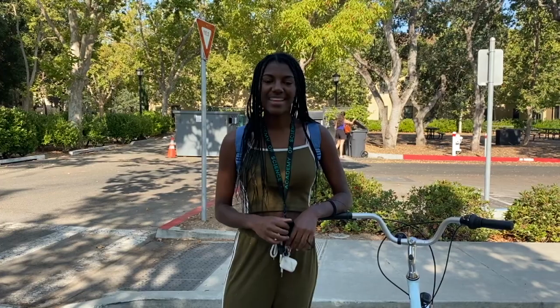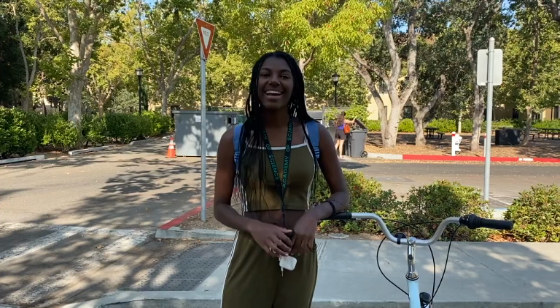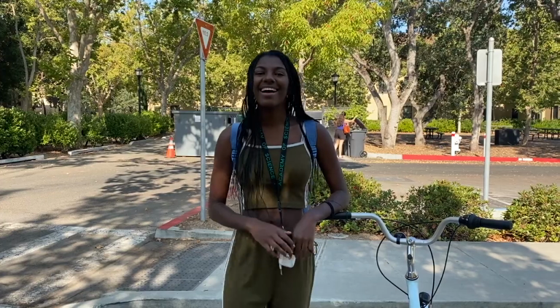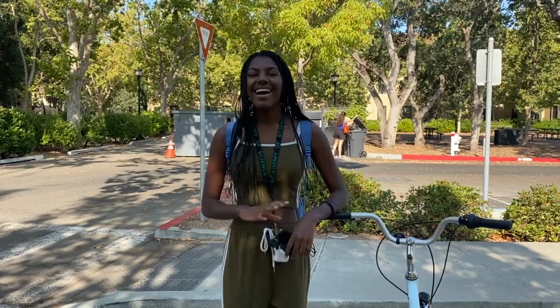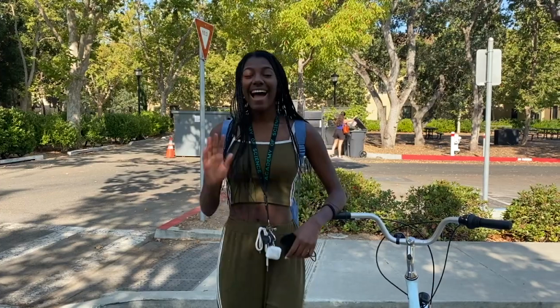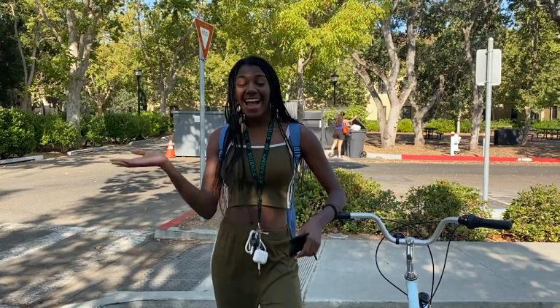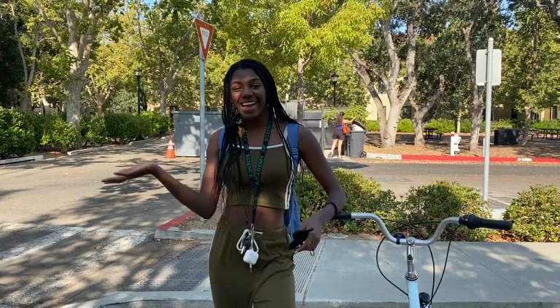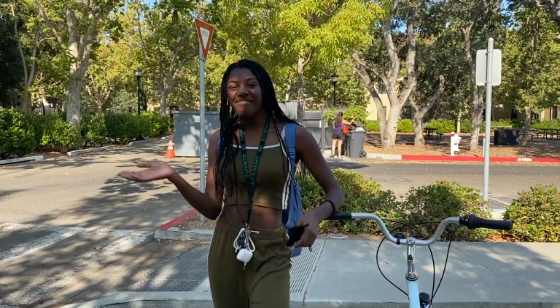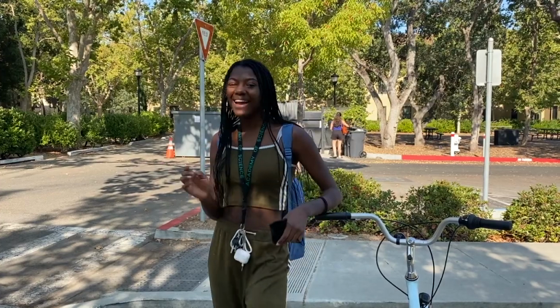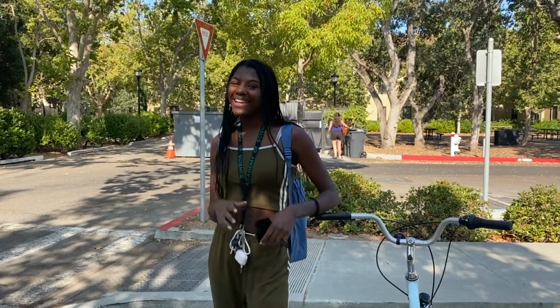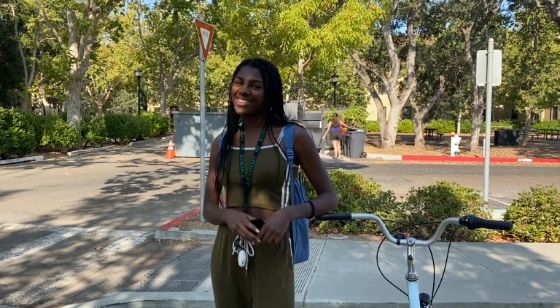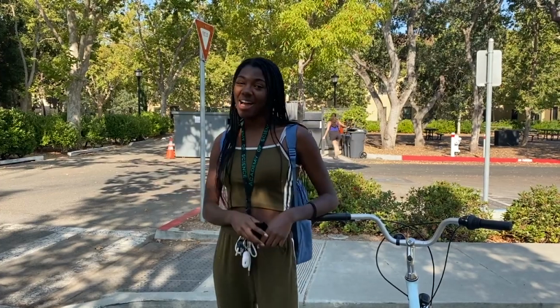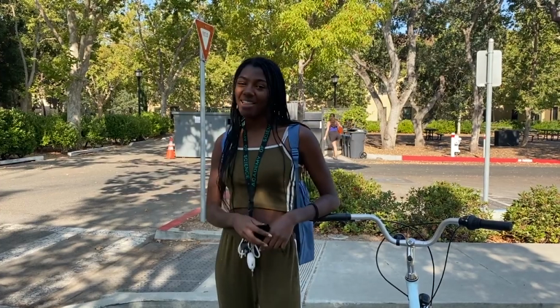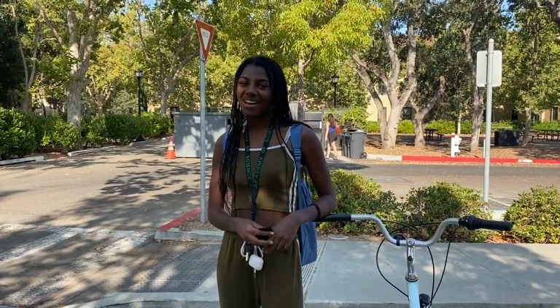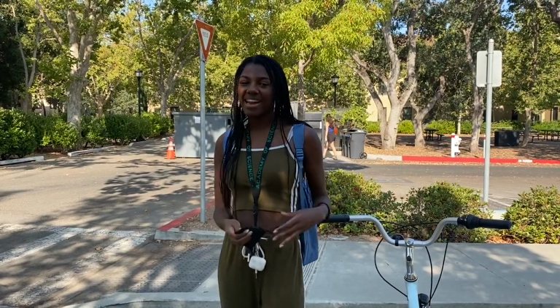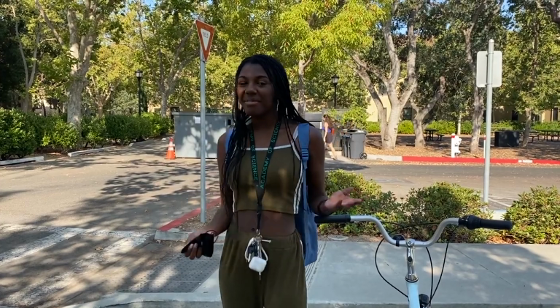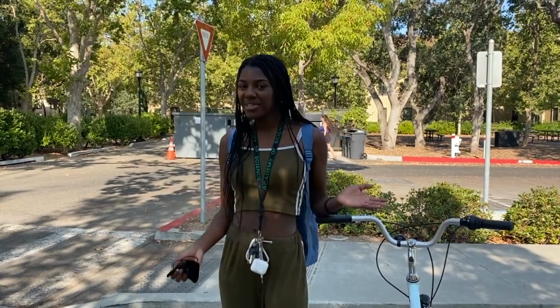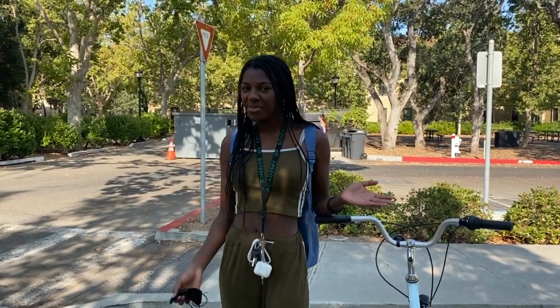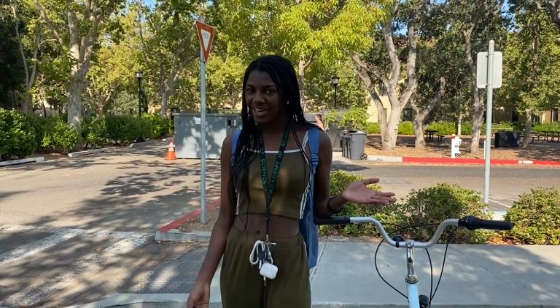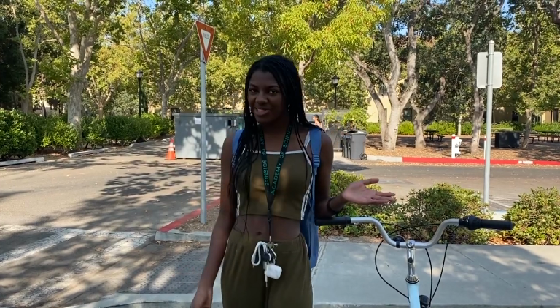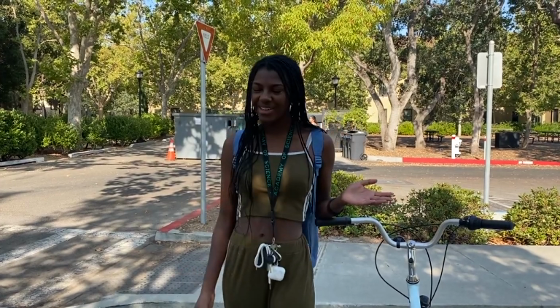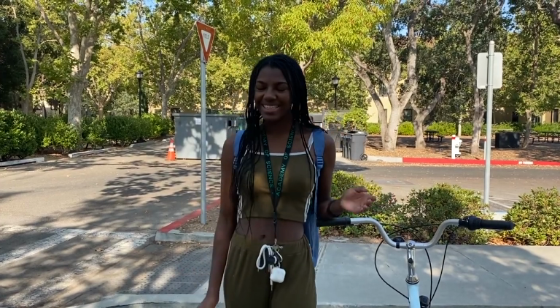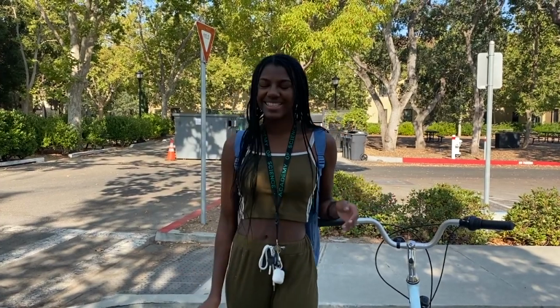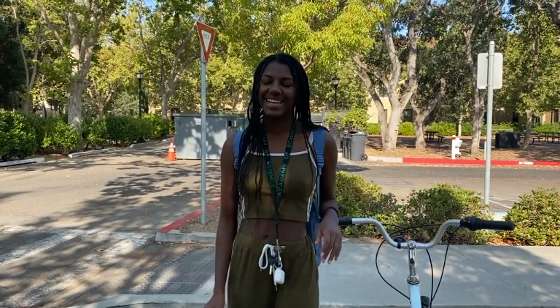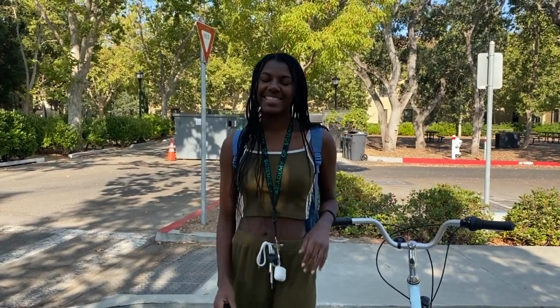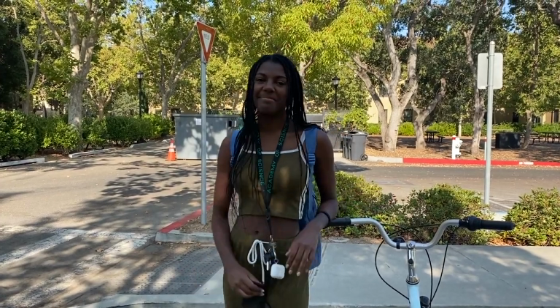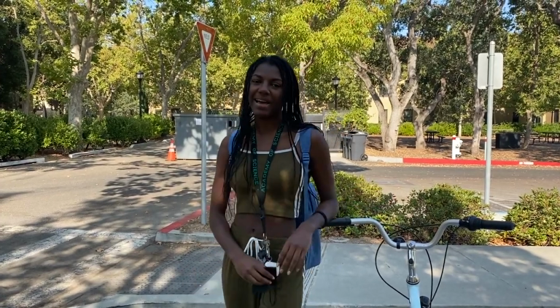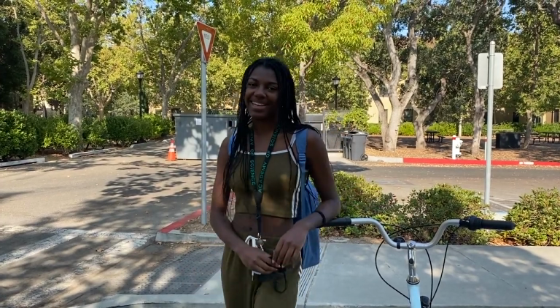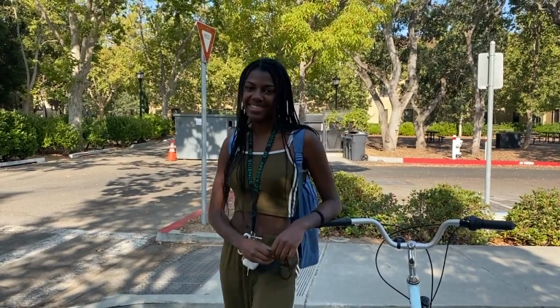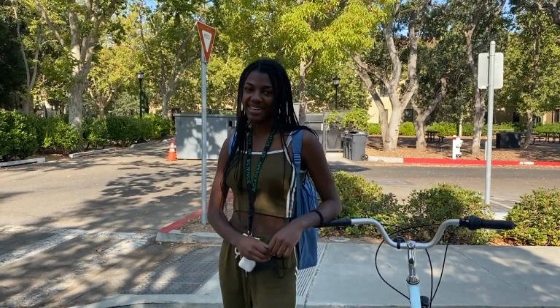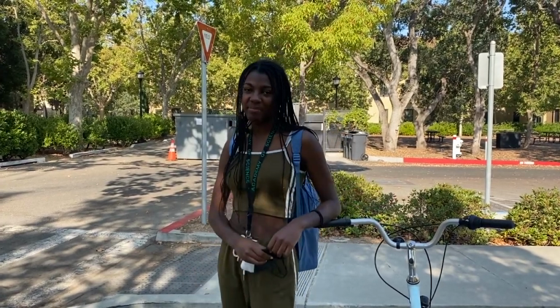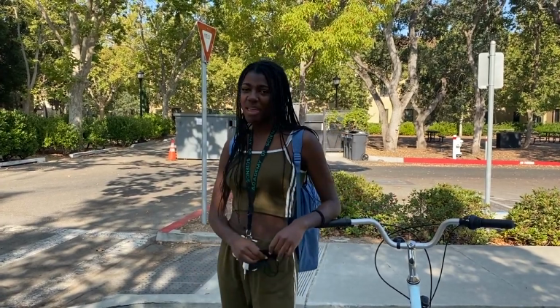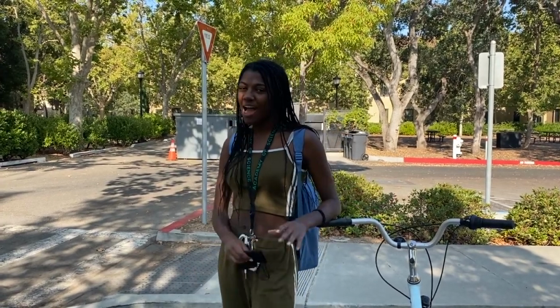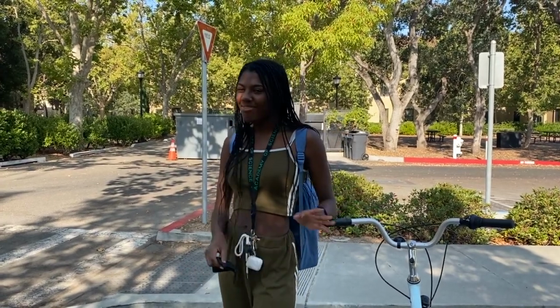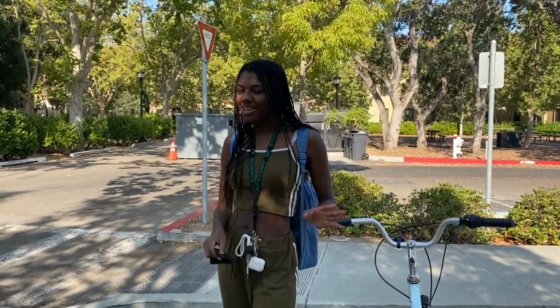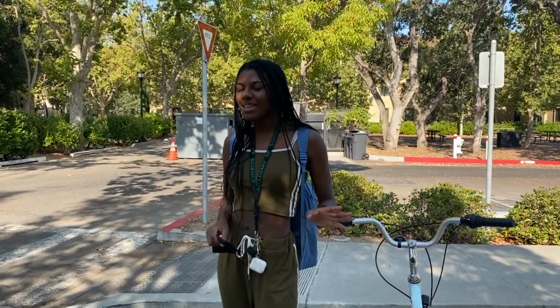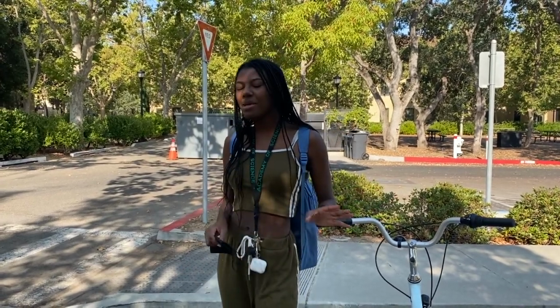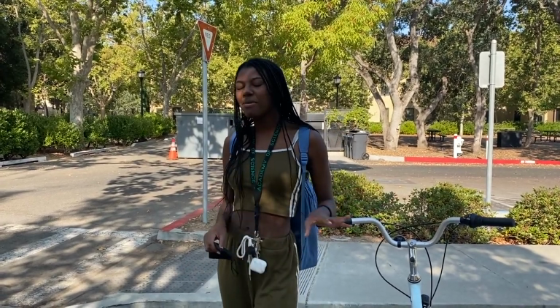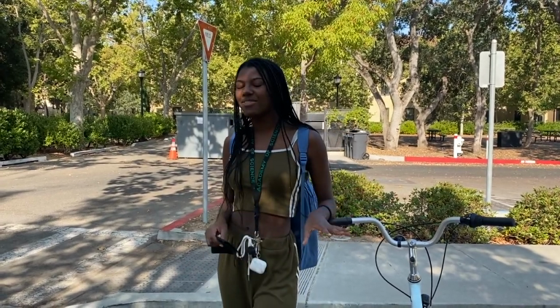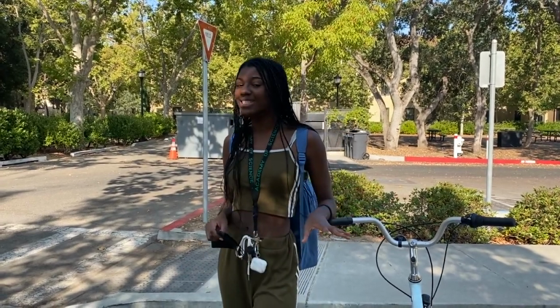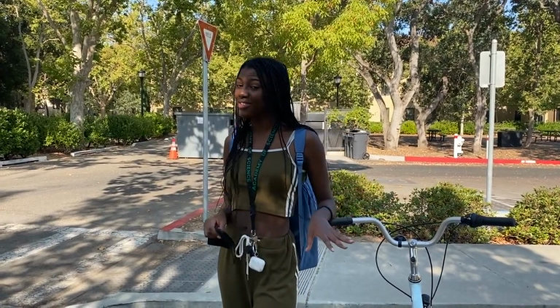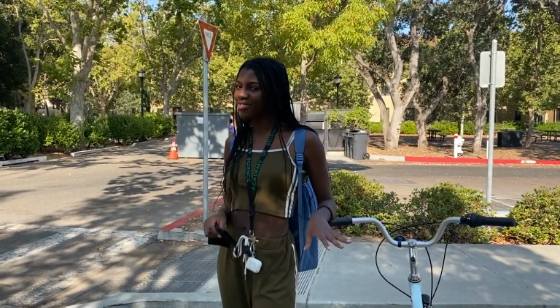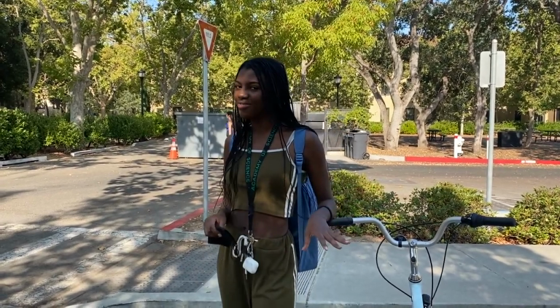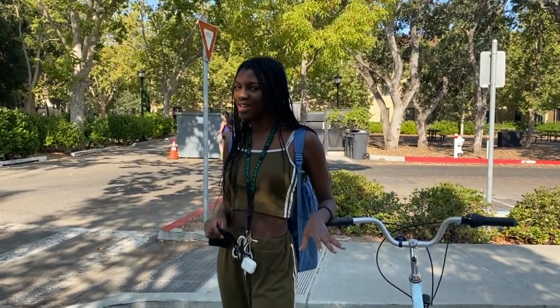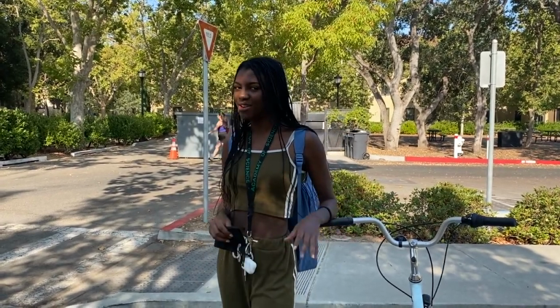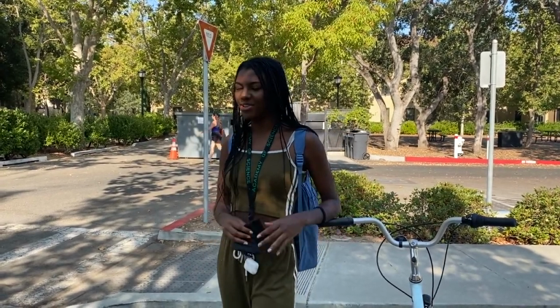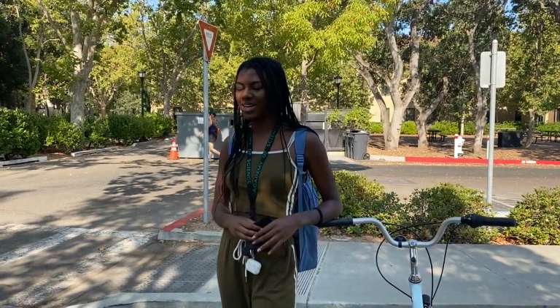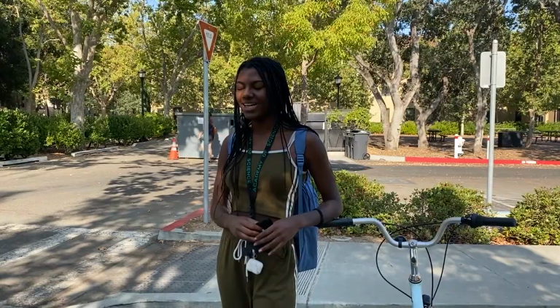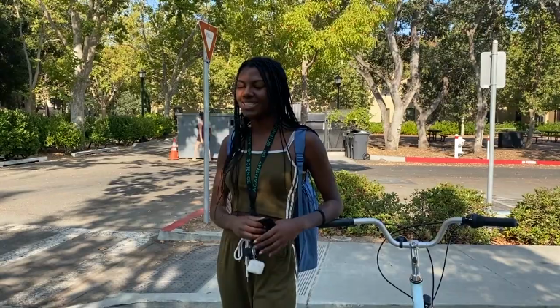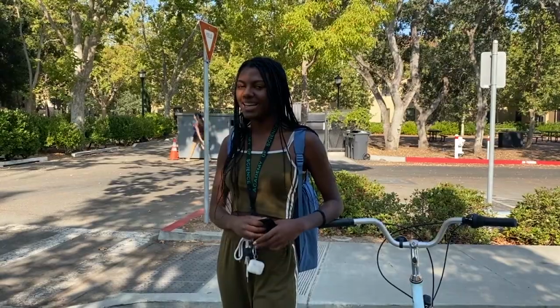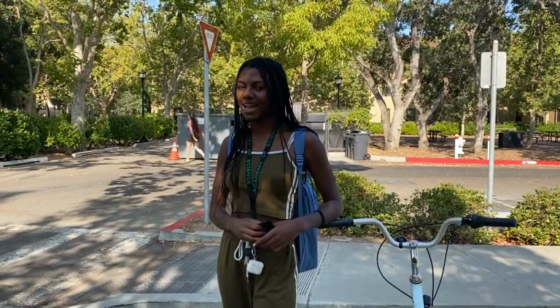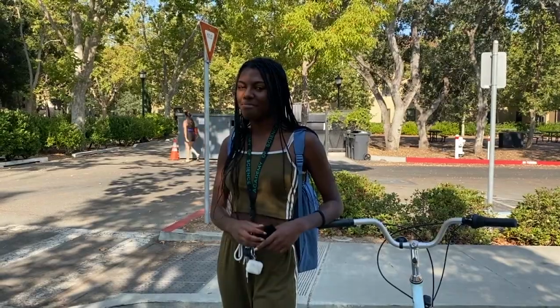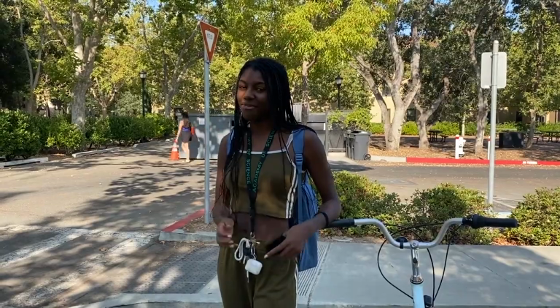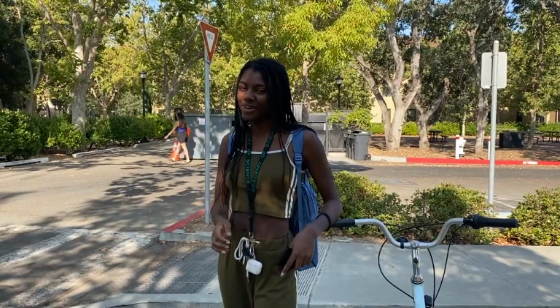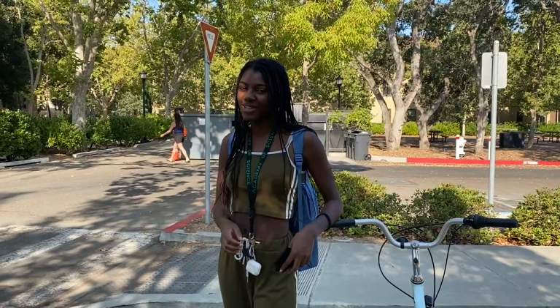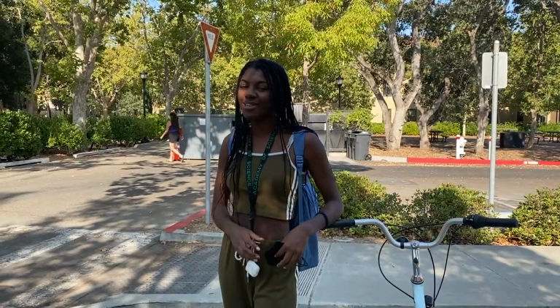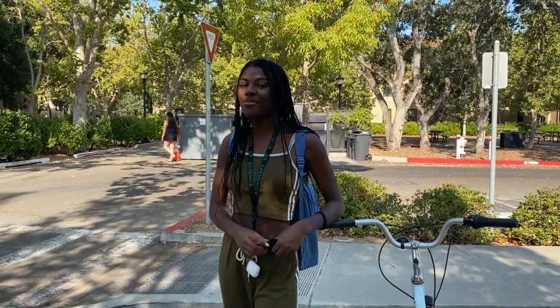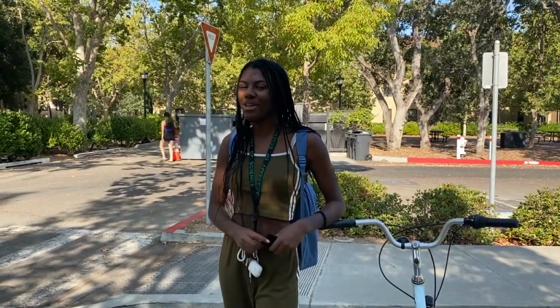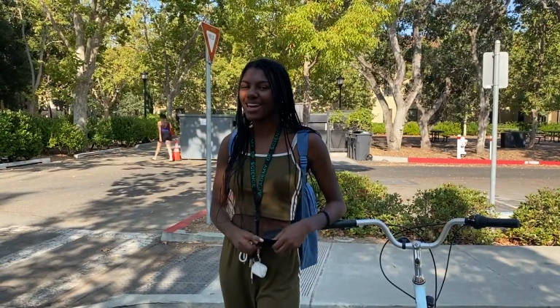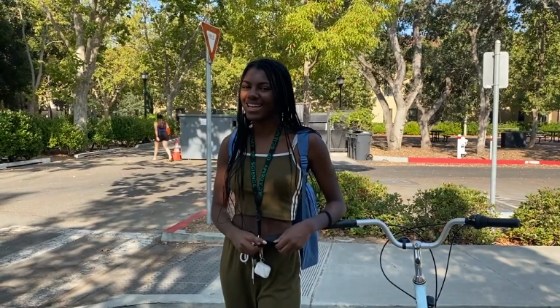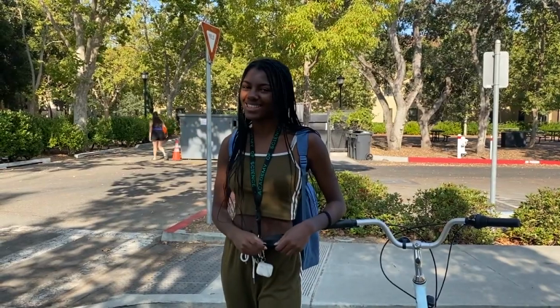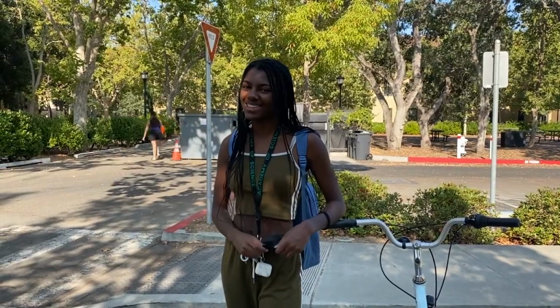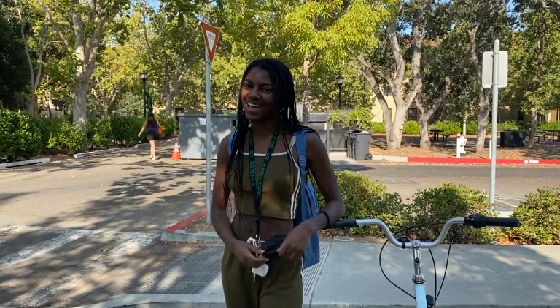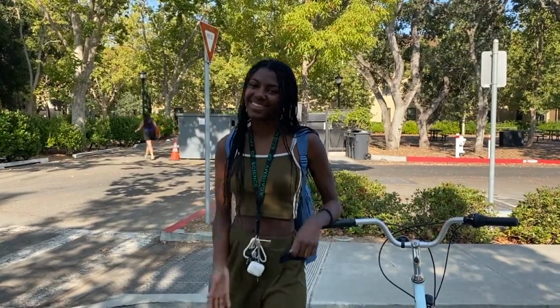Hi, my name is Sala and I'm your 2020 Science Ambassador. I've got a little bit of a different video for you guys today, but first we gotta get to class.